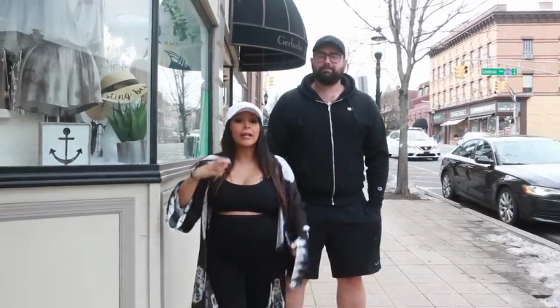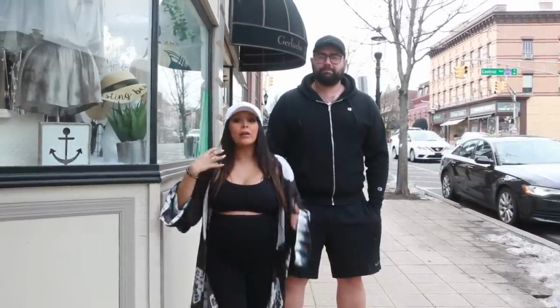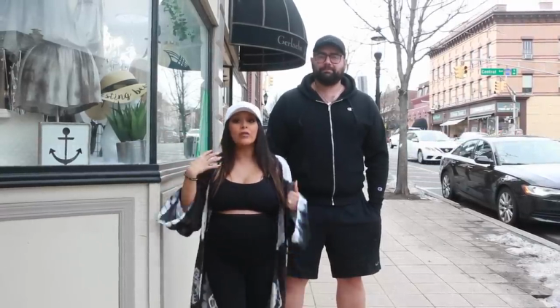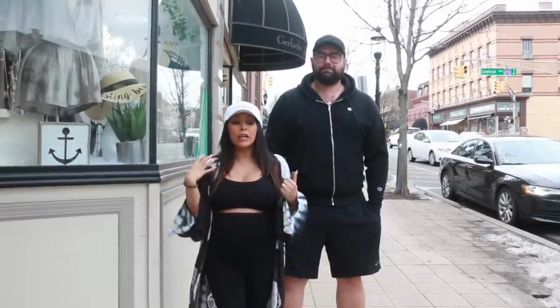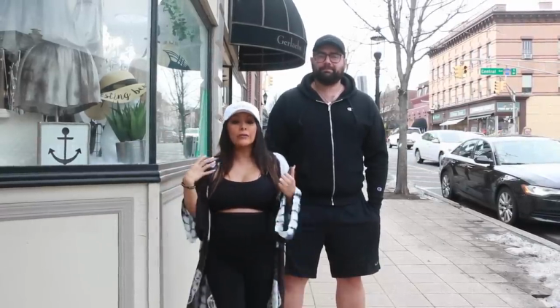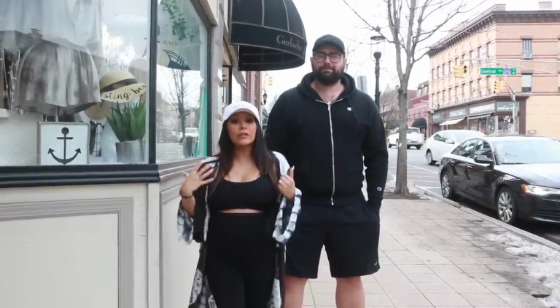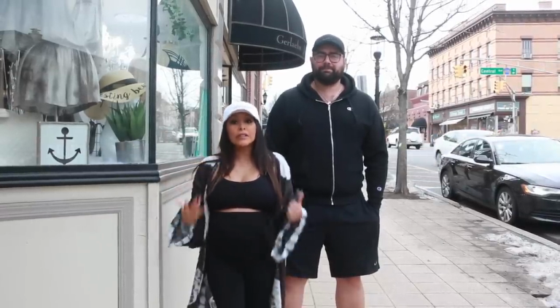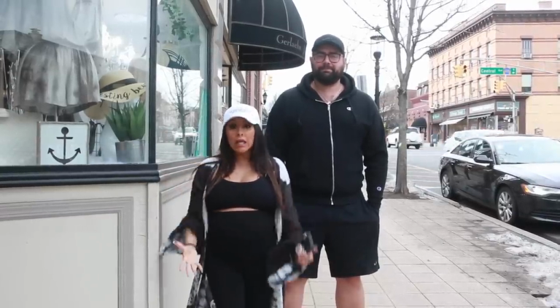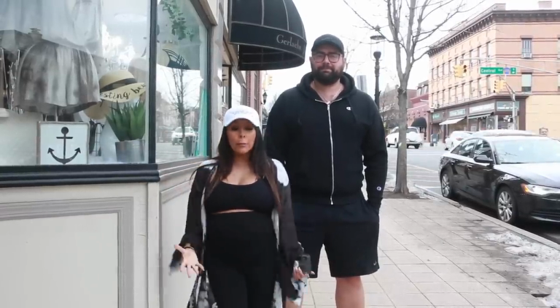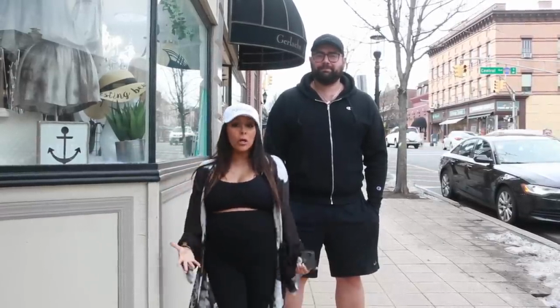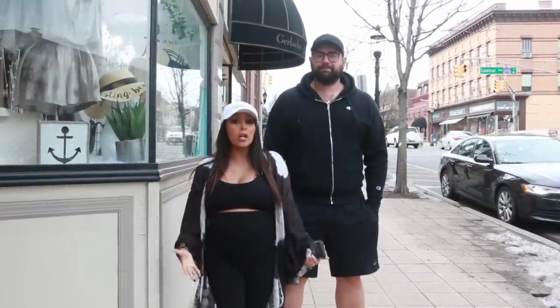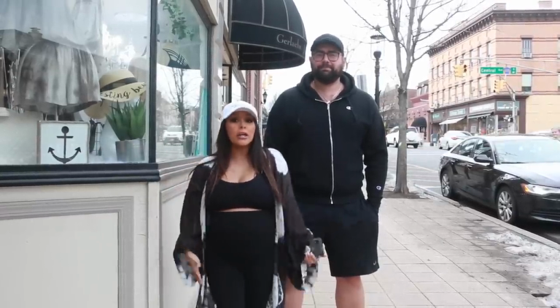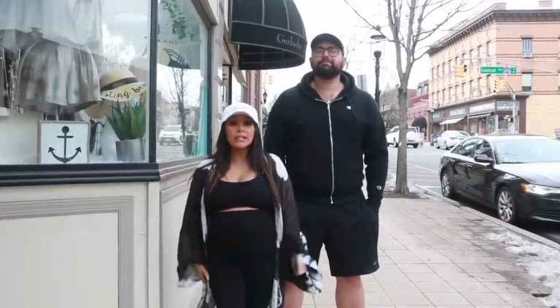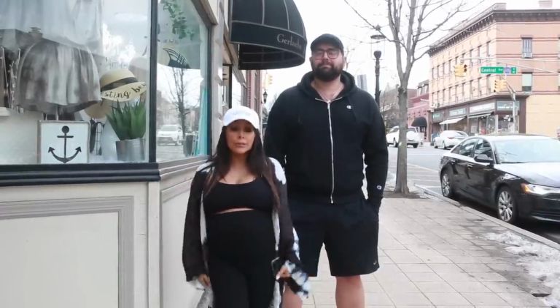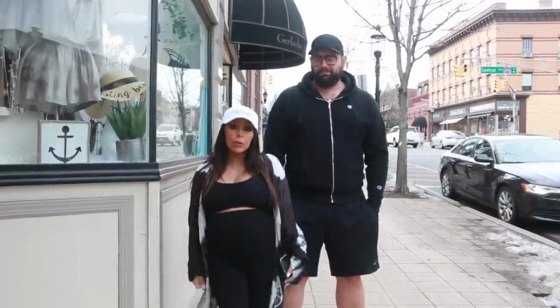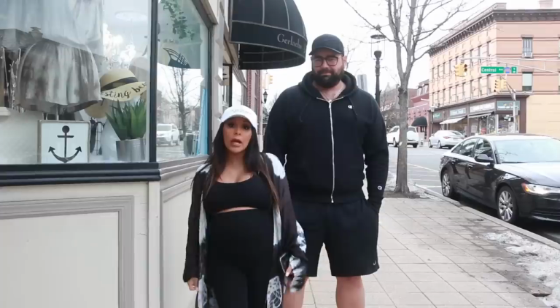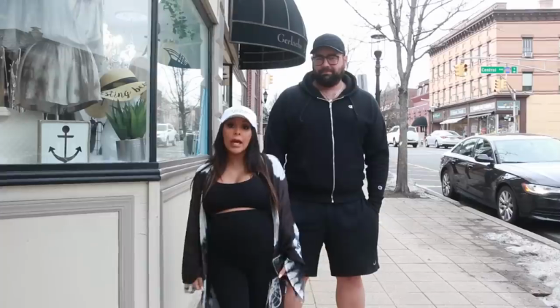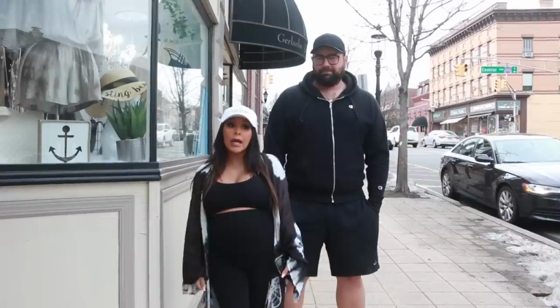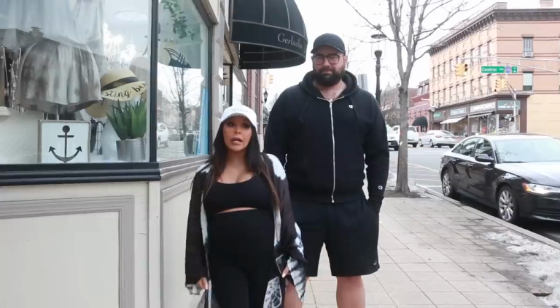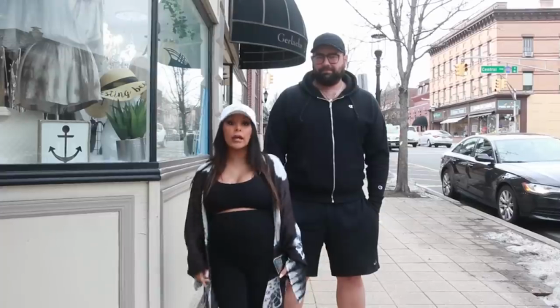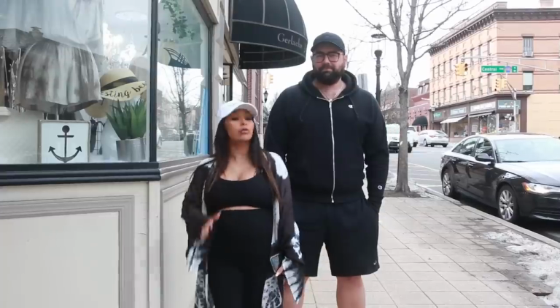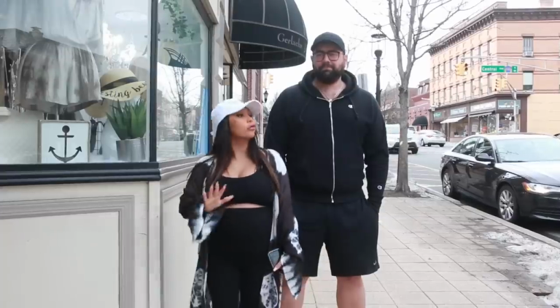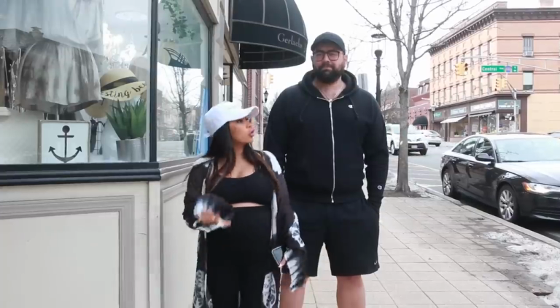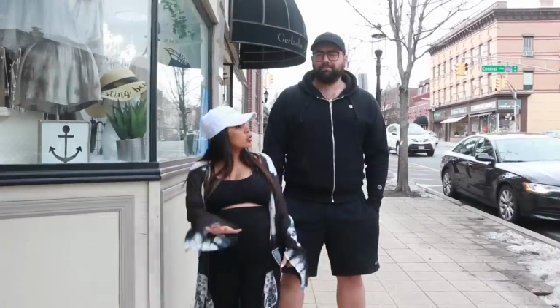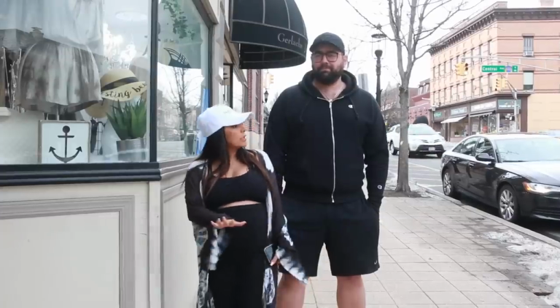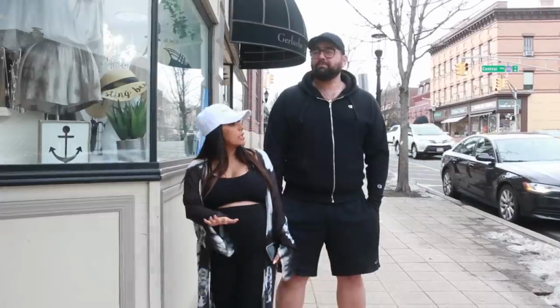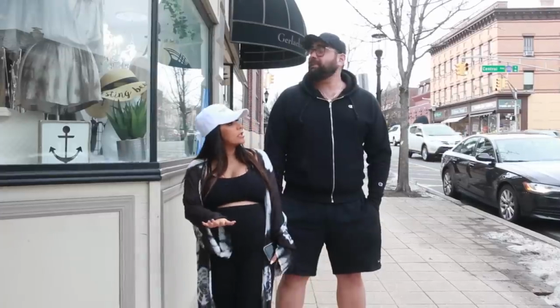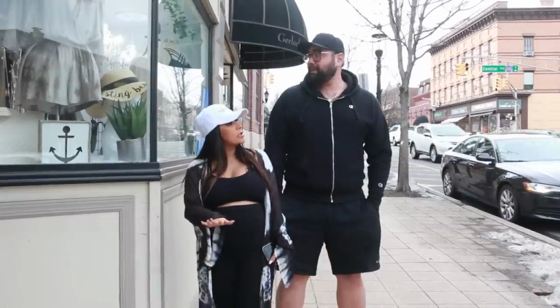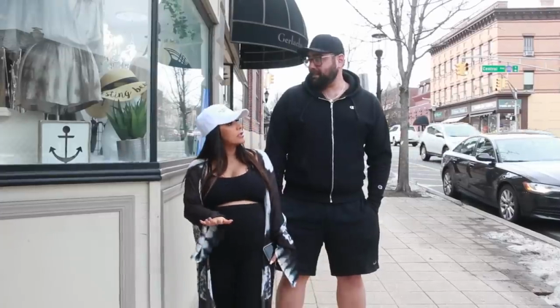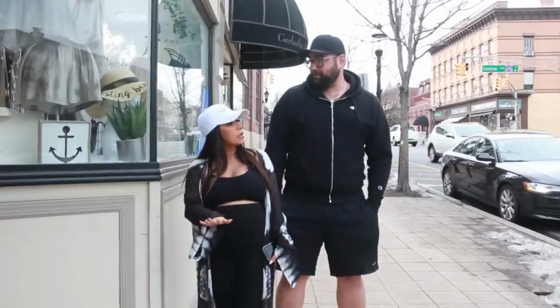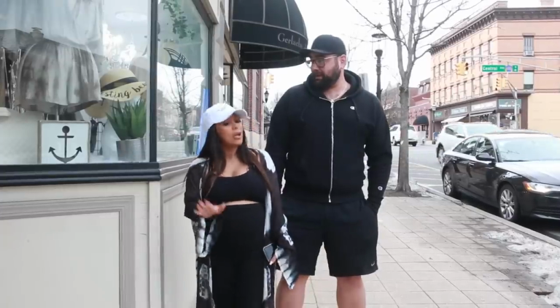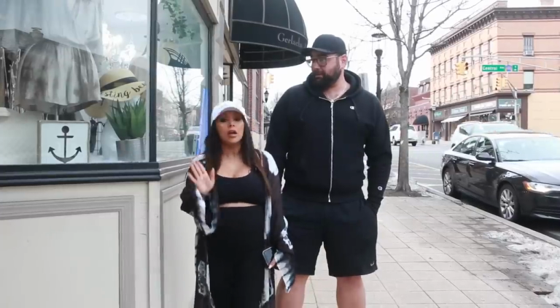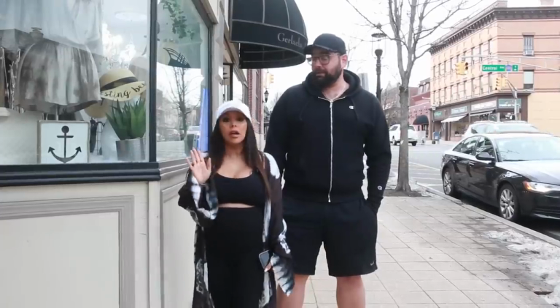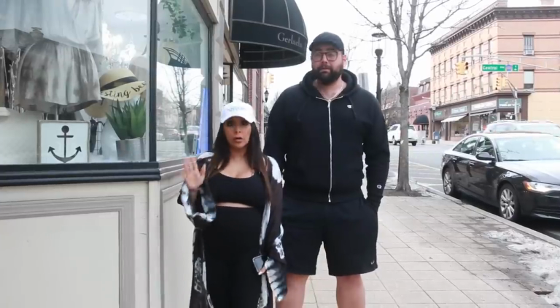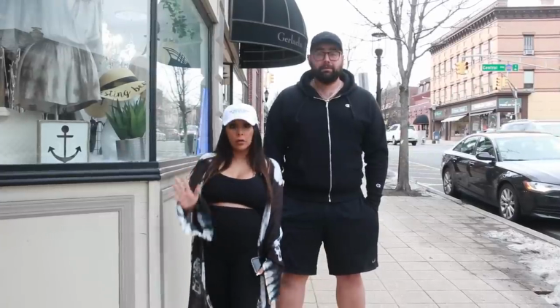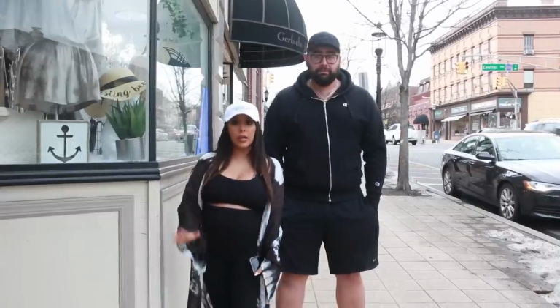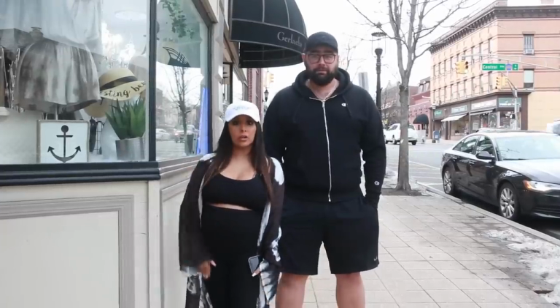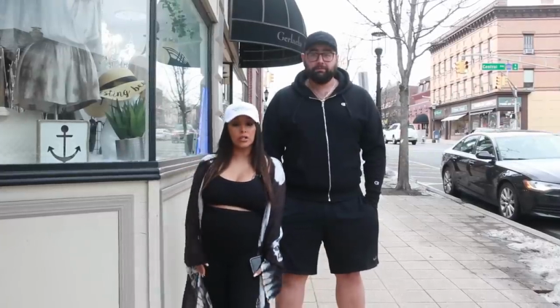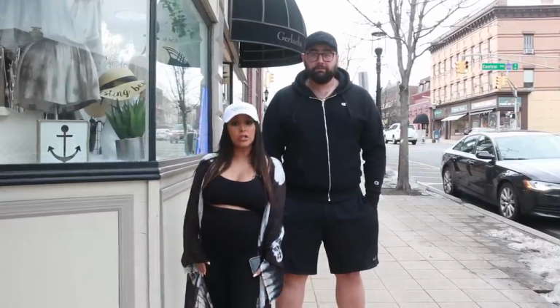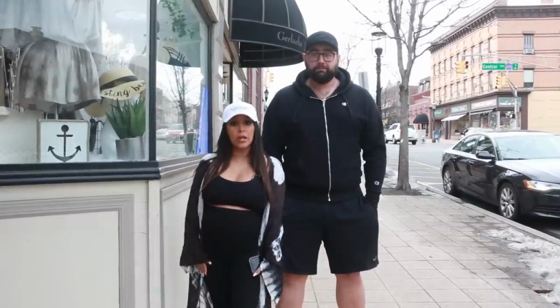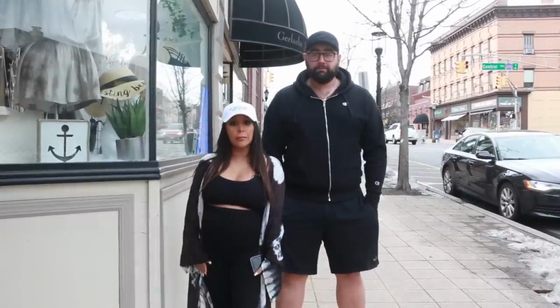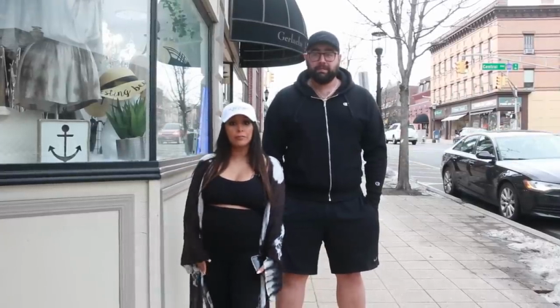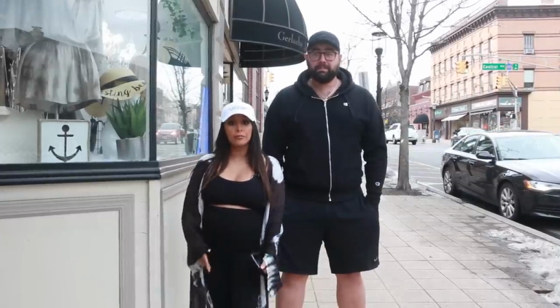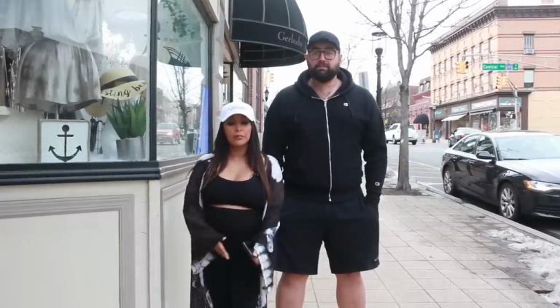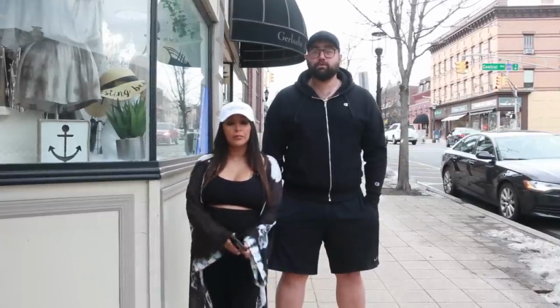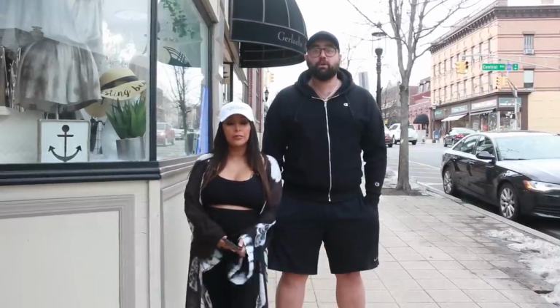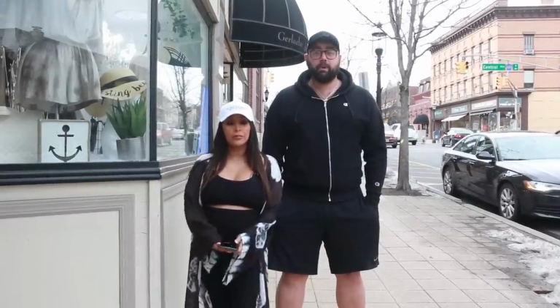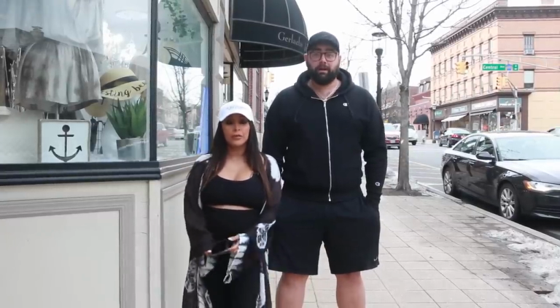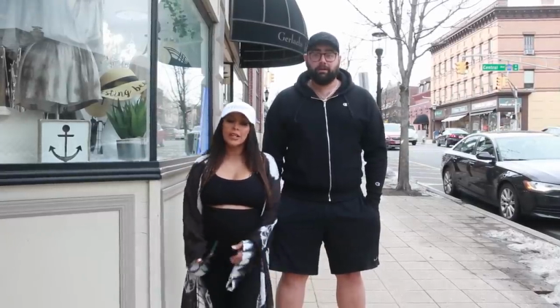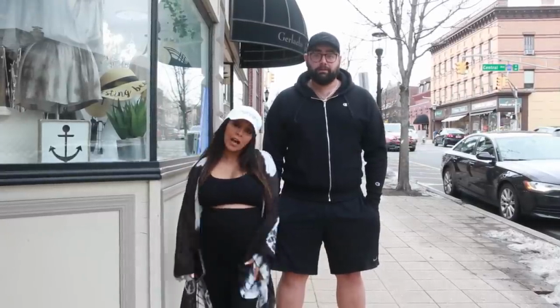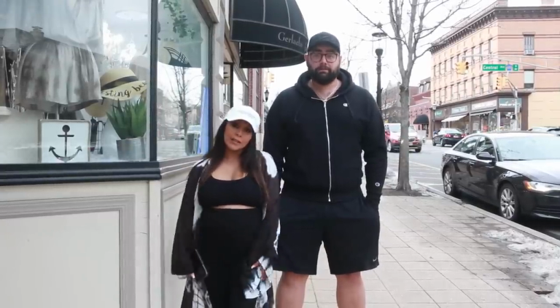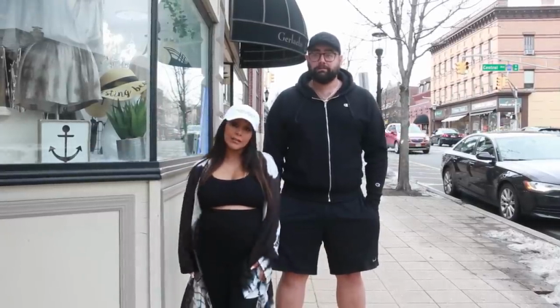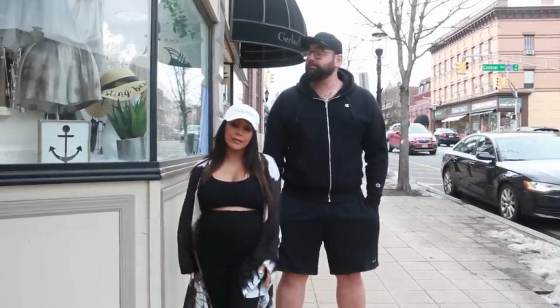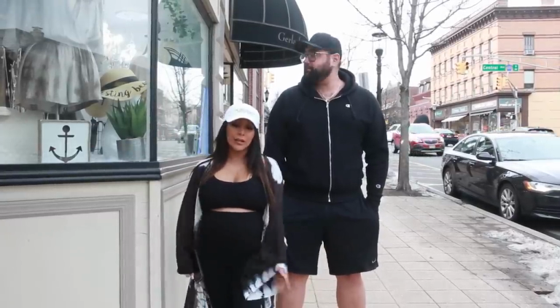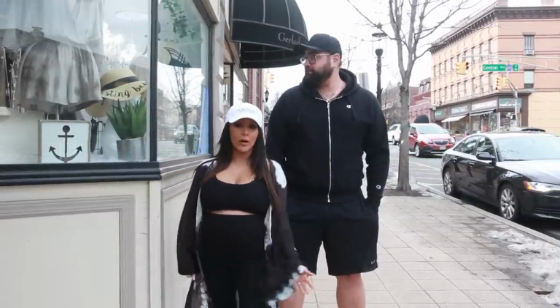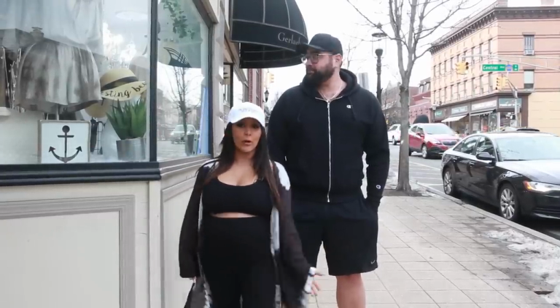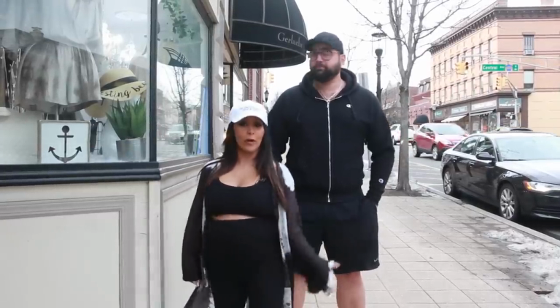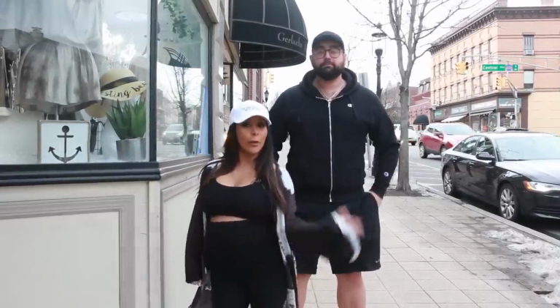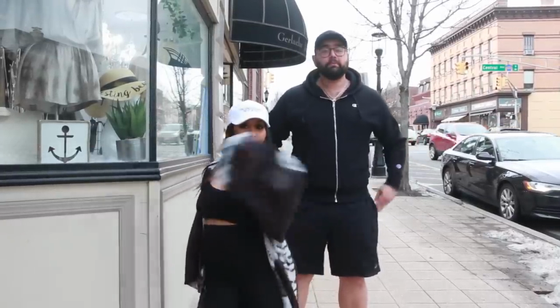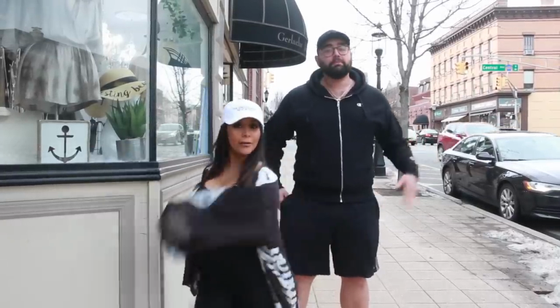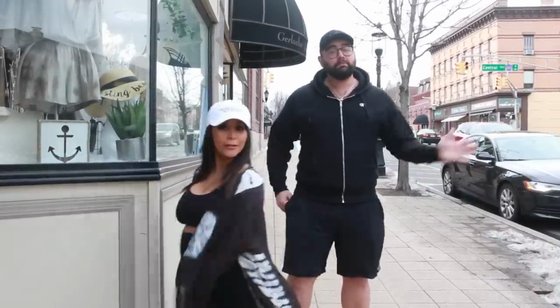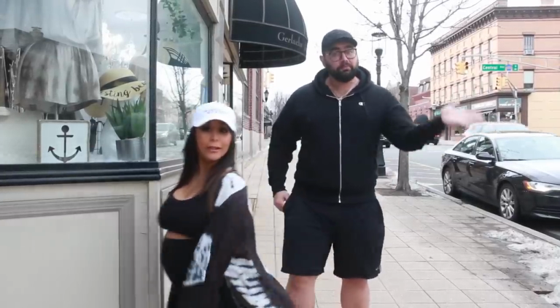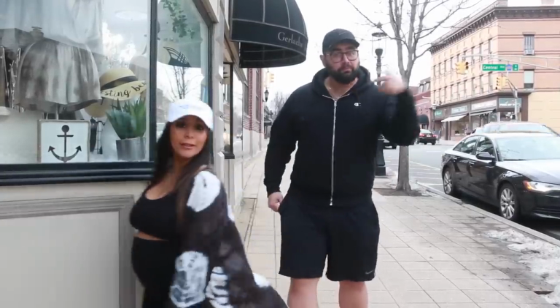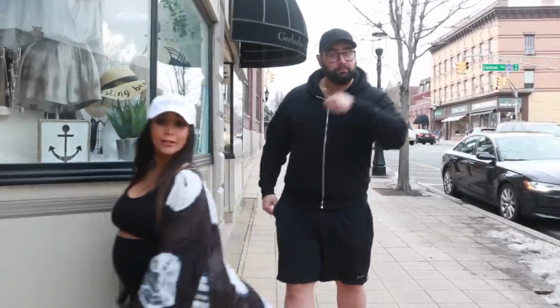Getting ready for summer and spring and cruises. It's resort wear. So come on in.